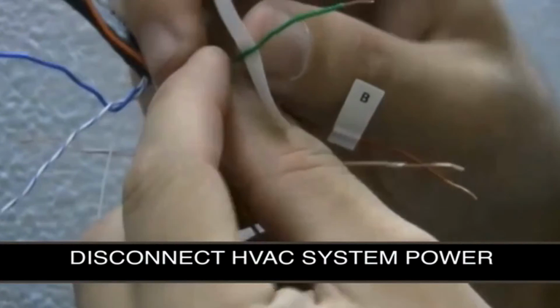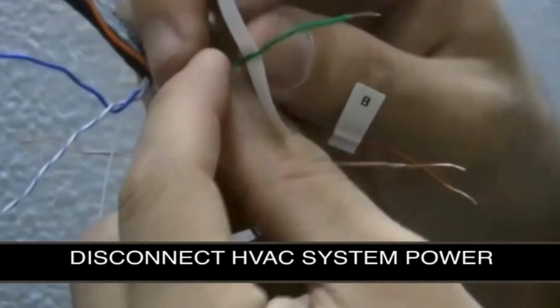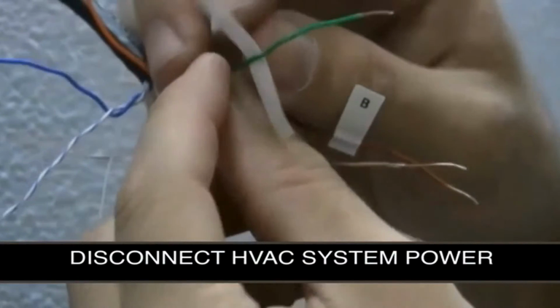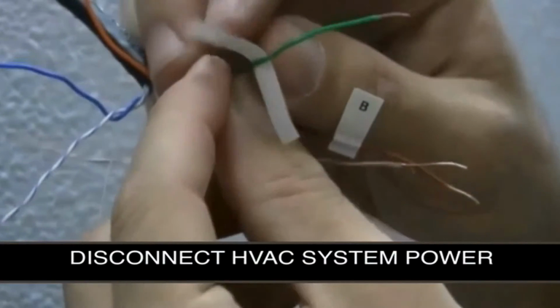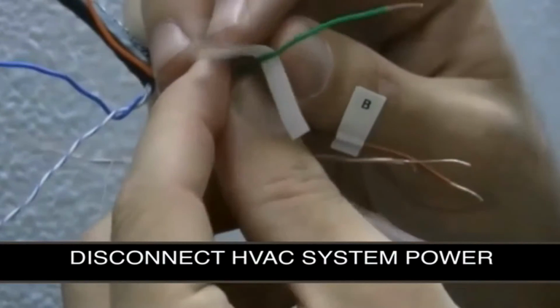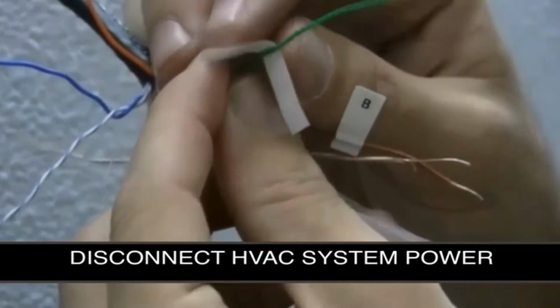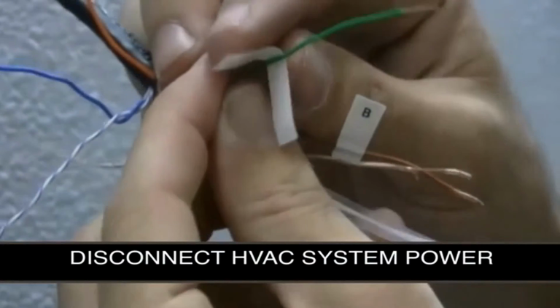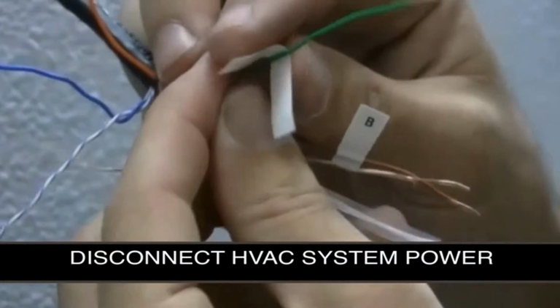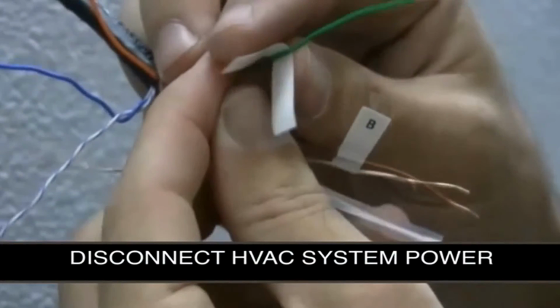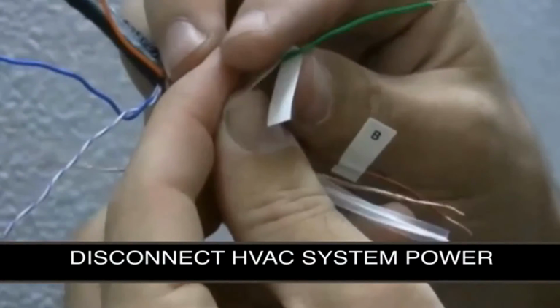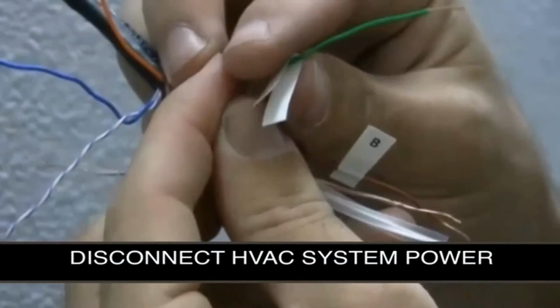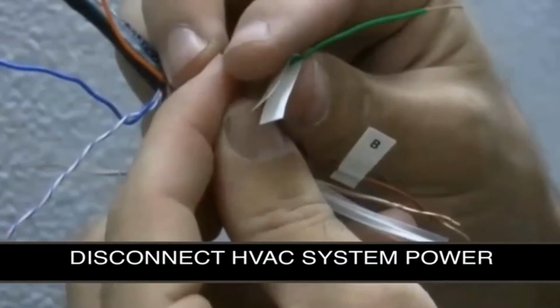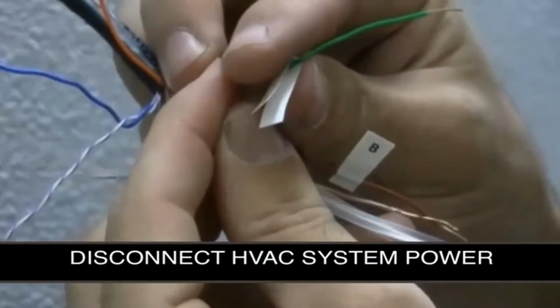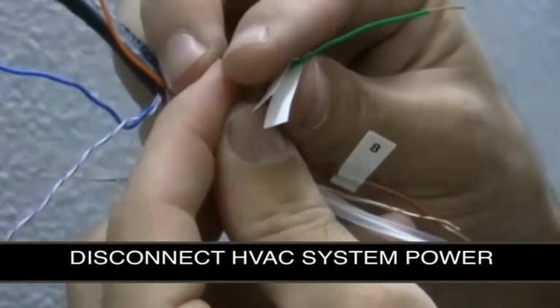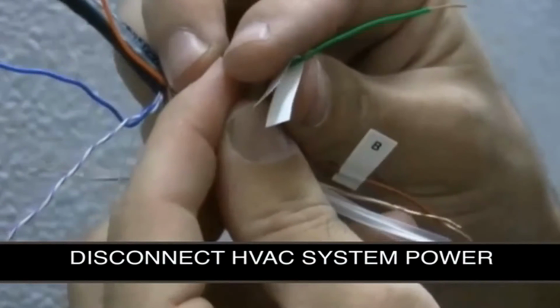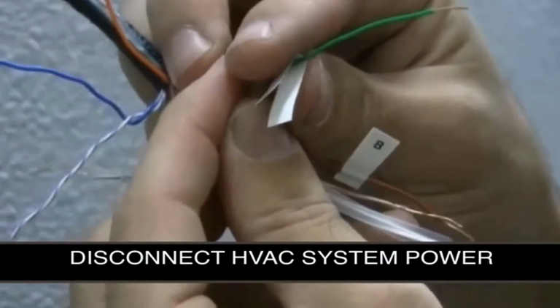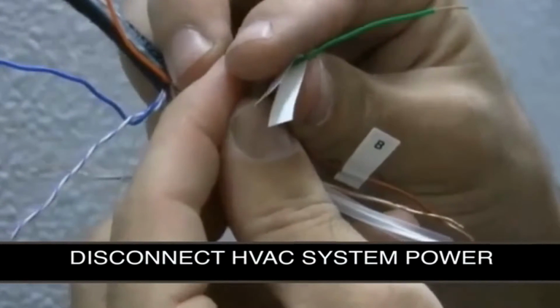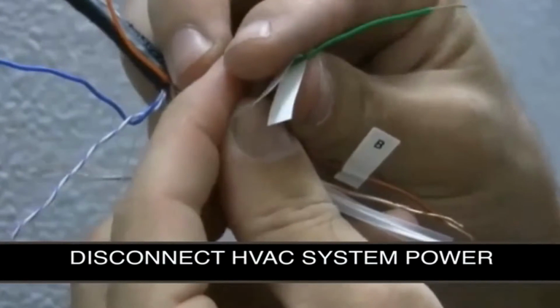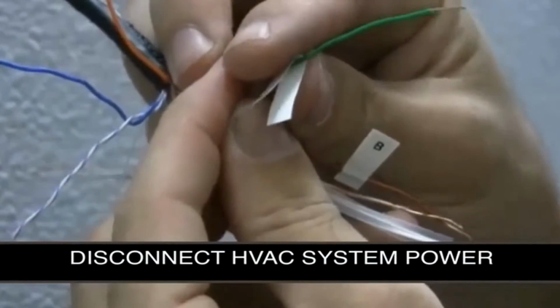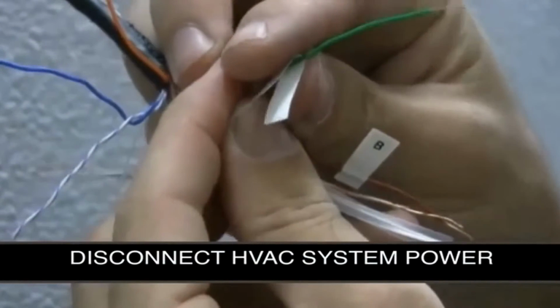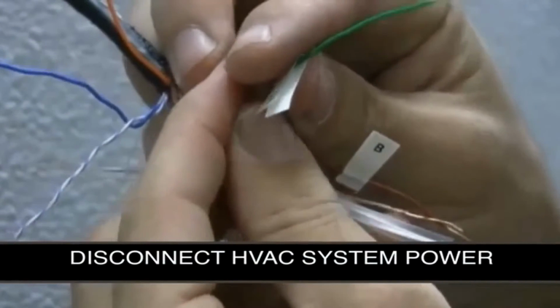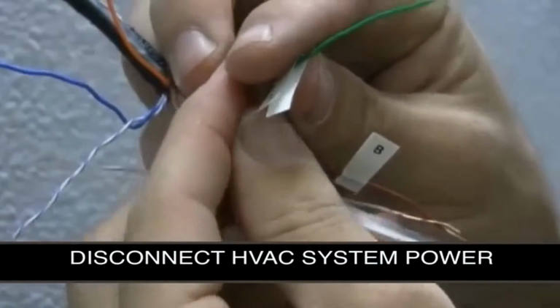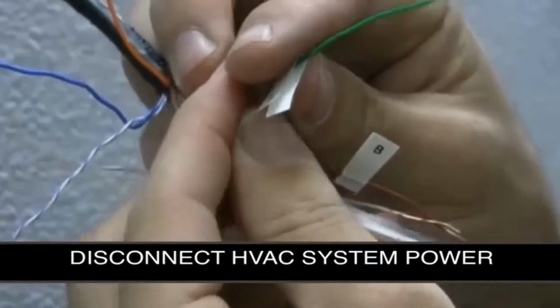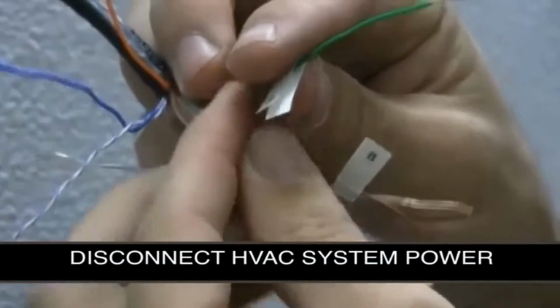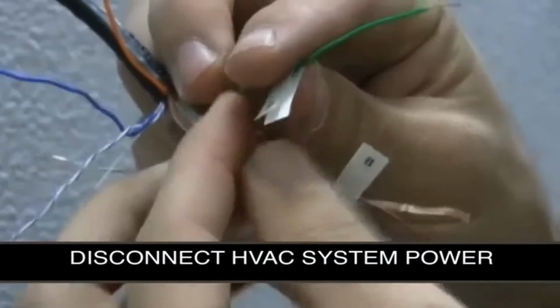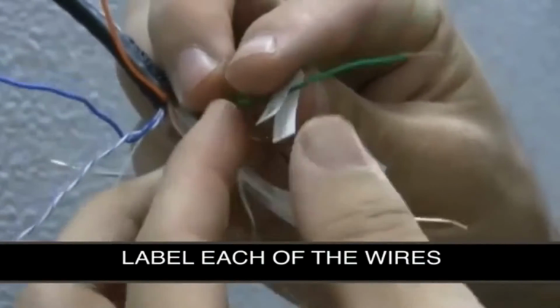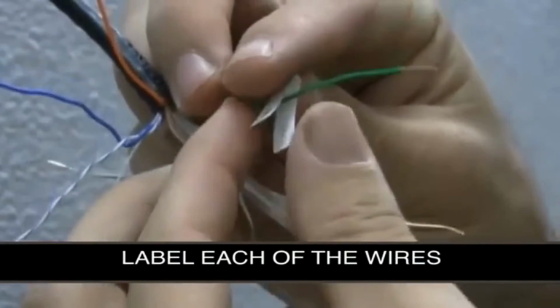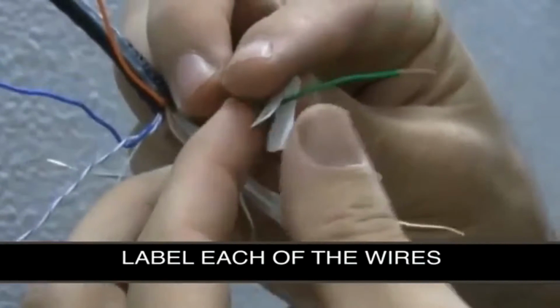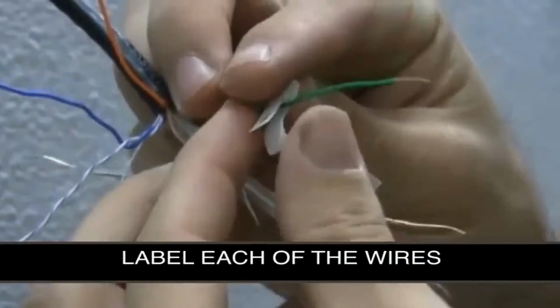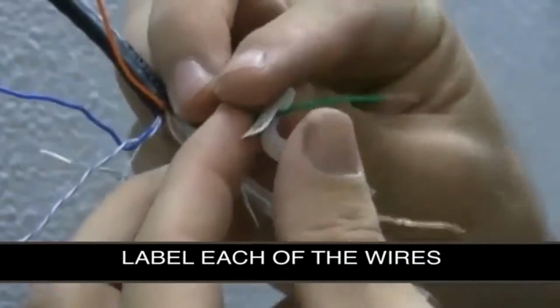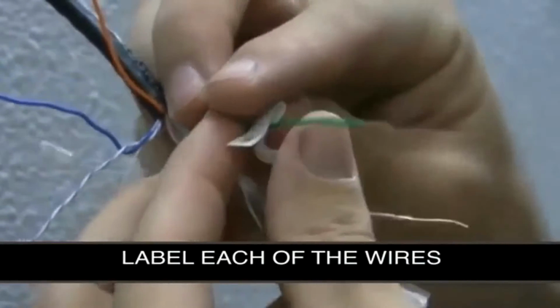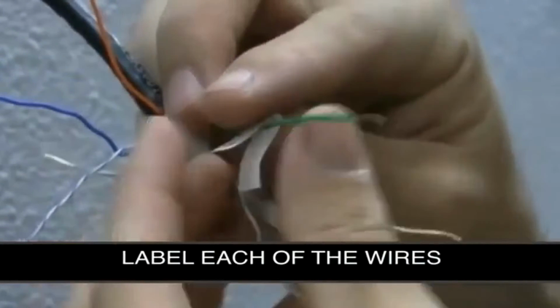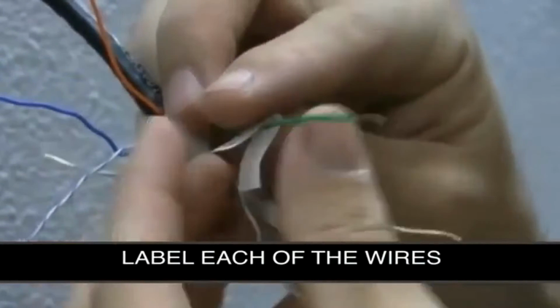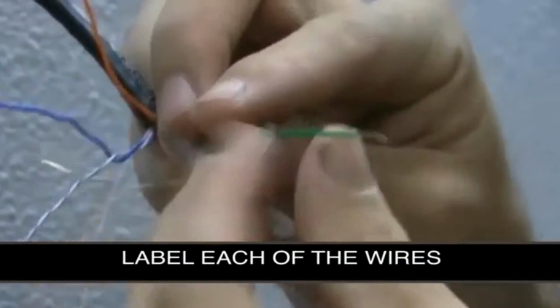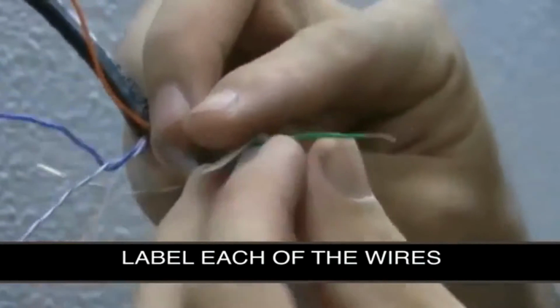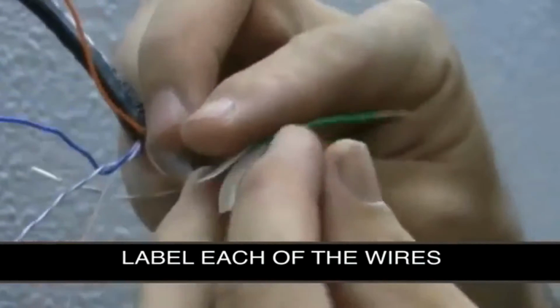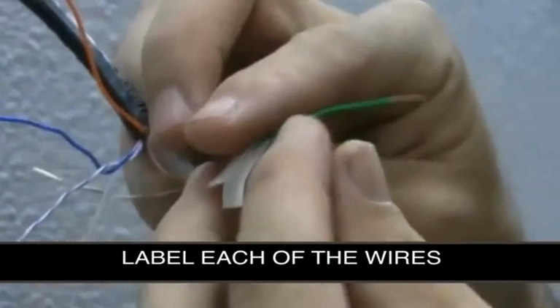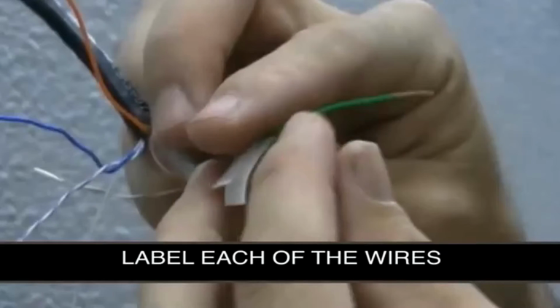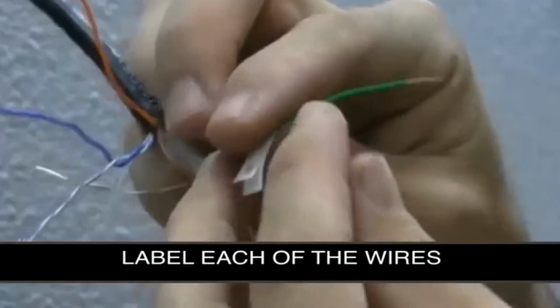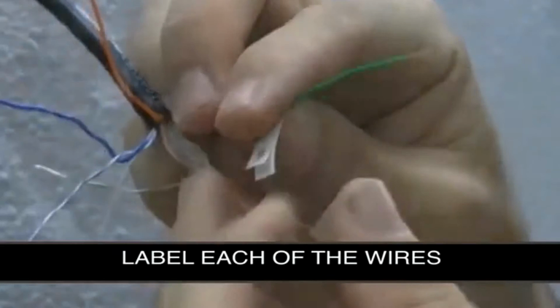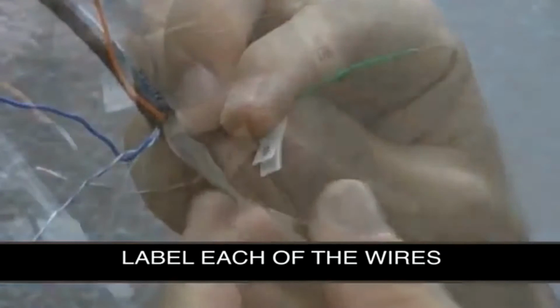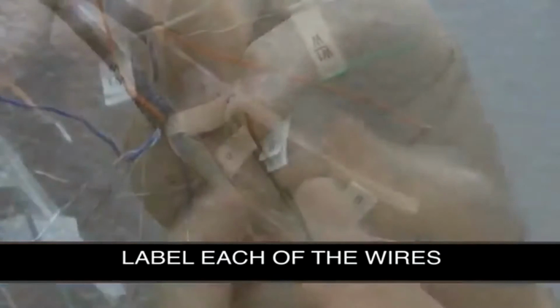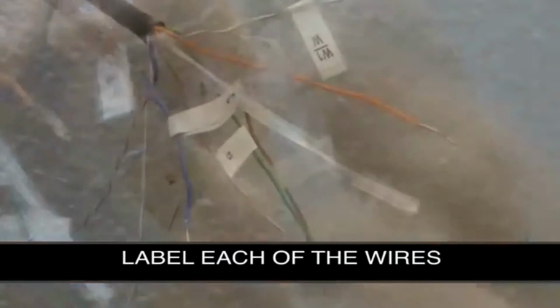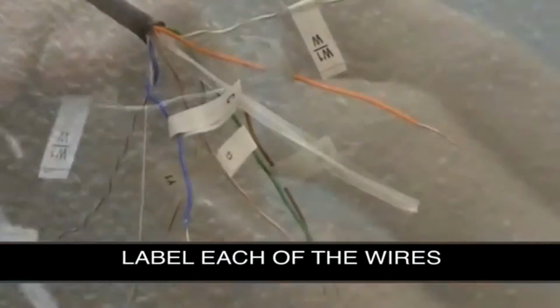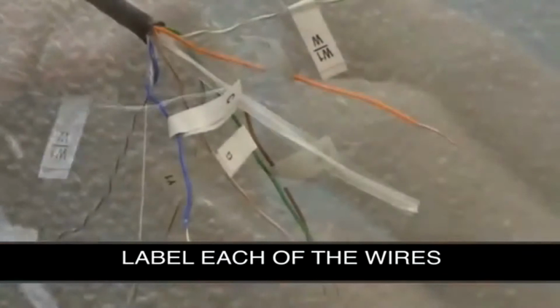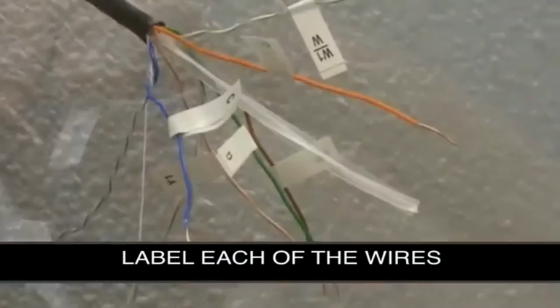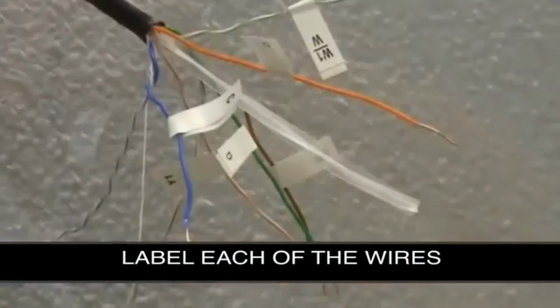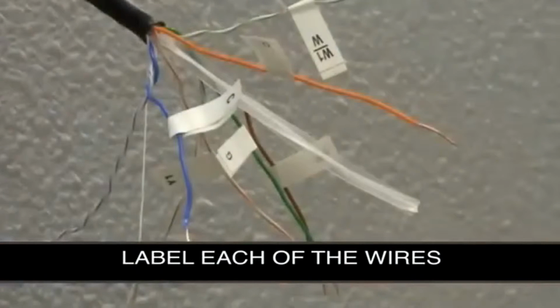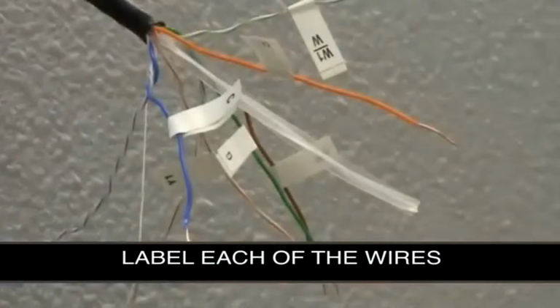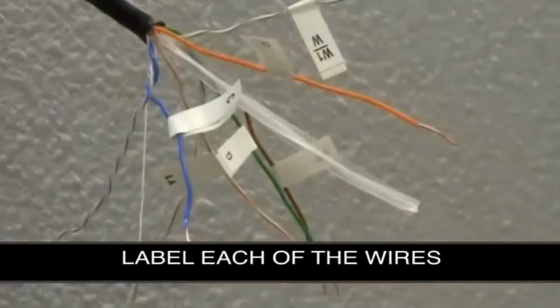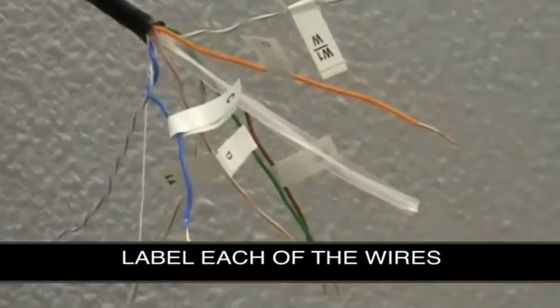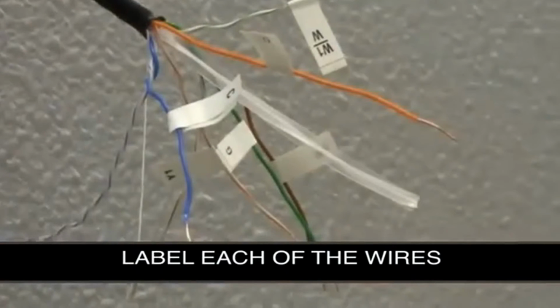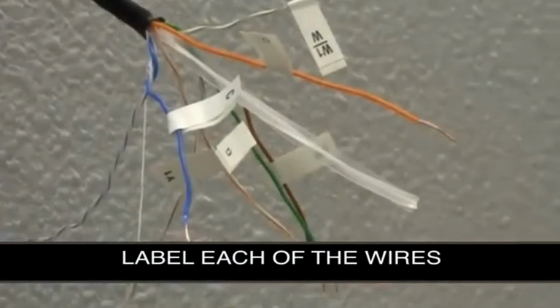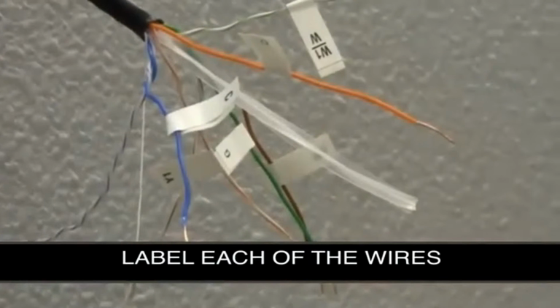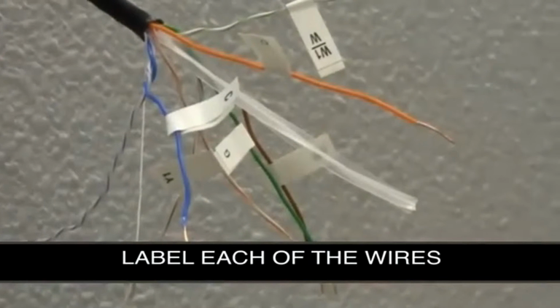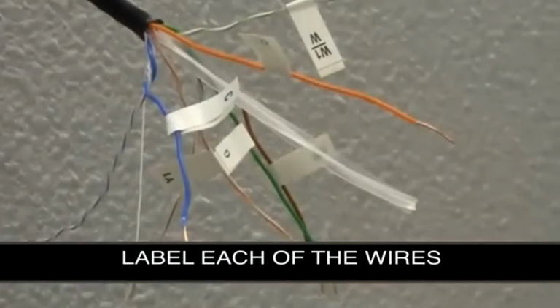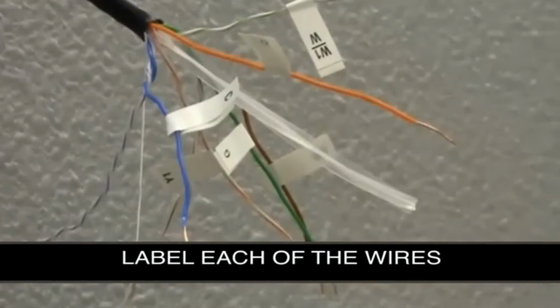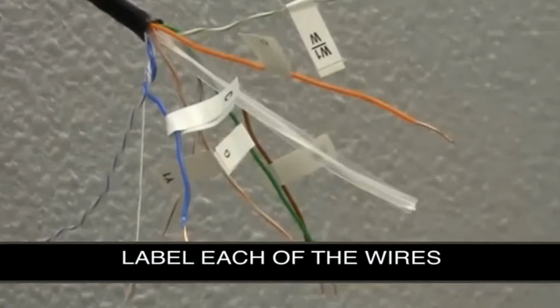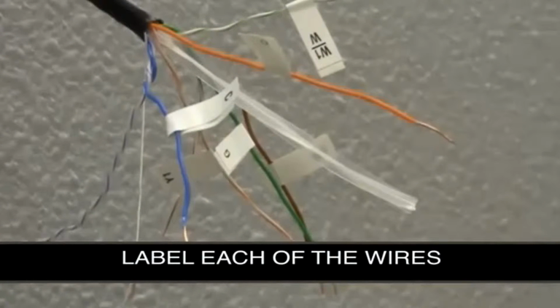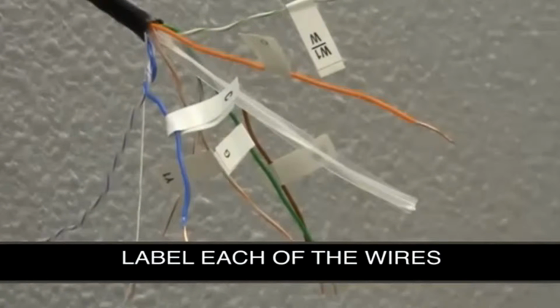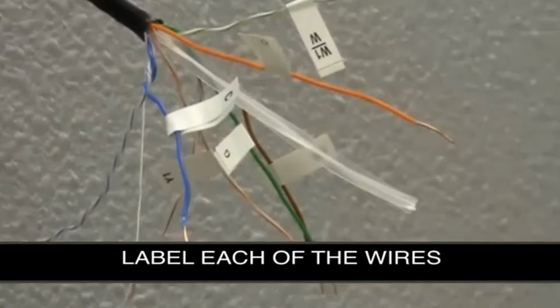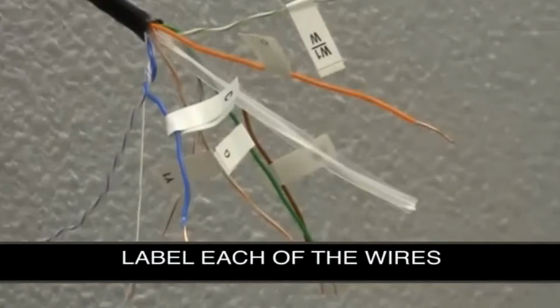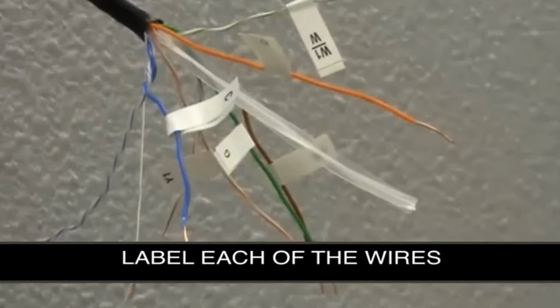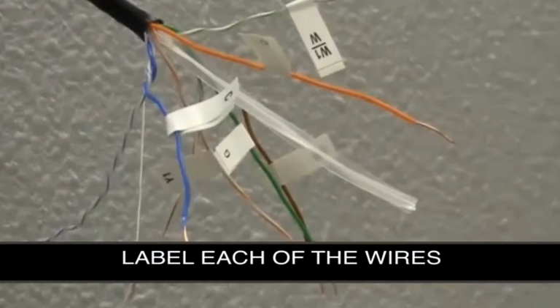Next, disconnect the power from the HVAC system and label each of the wires. Feel free to use the labels provided with the thermostat.